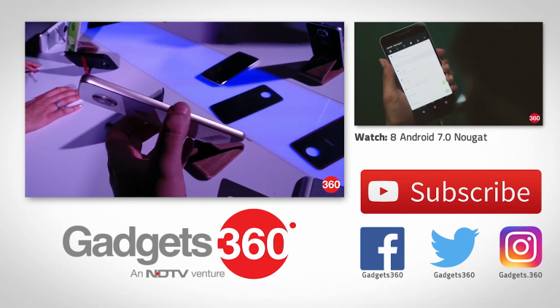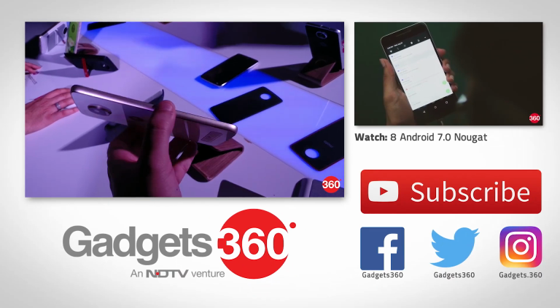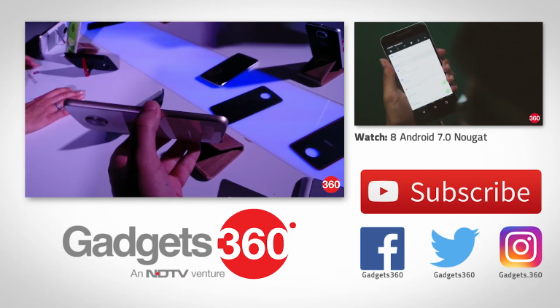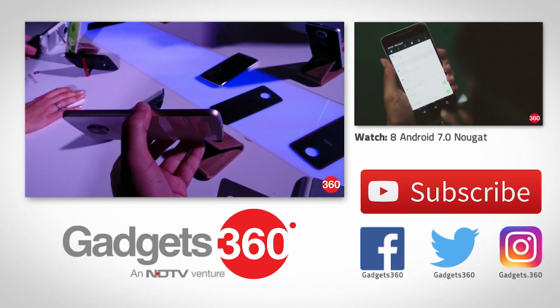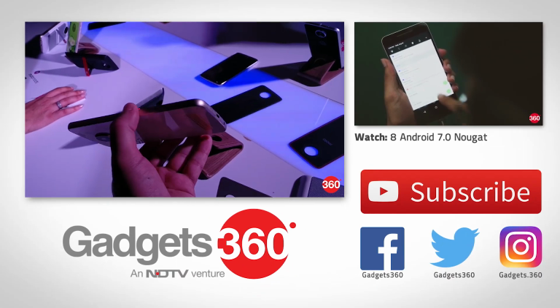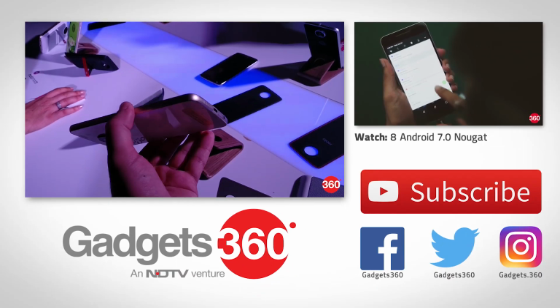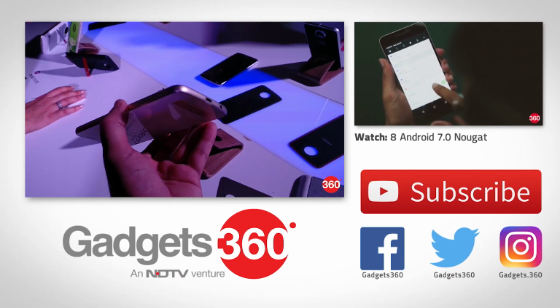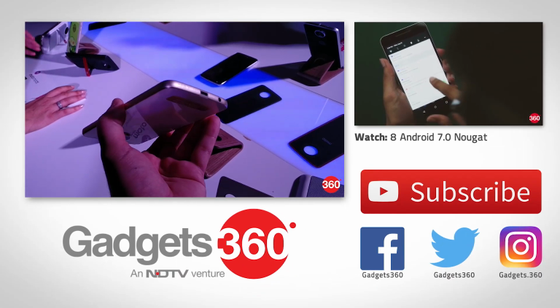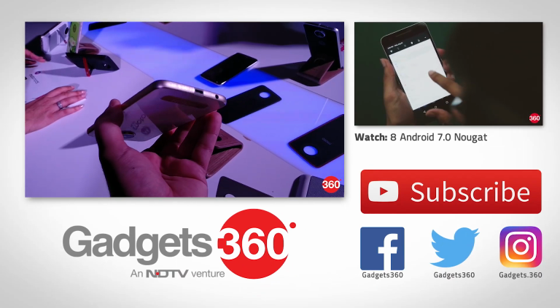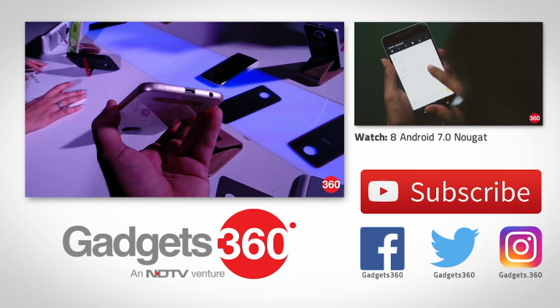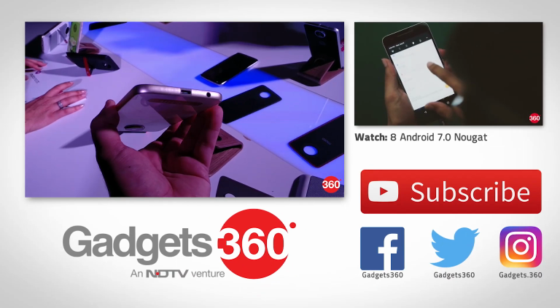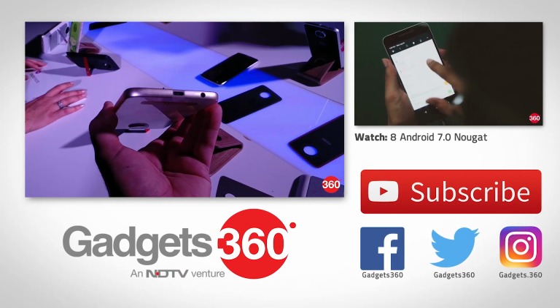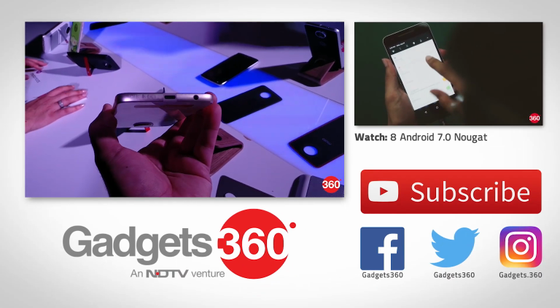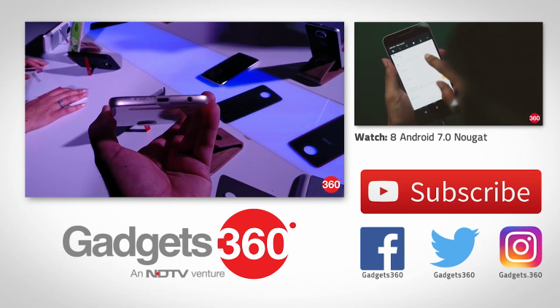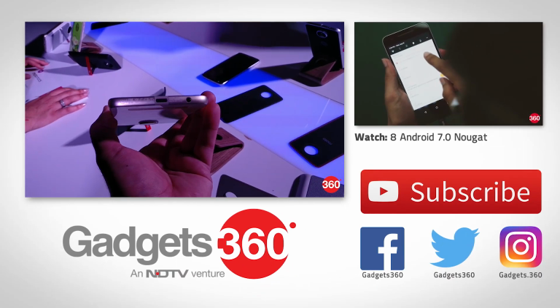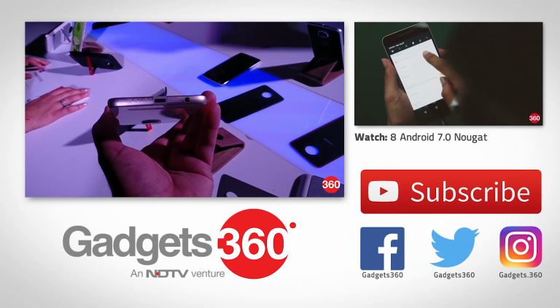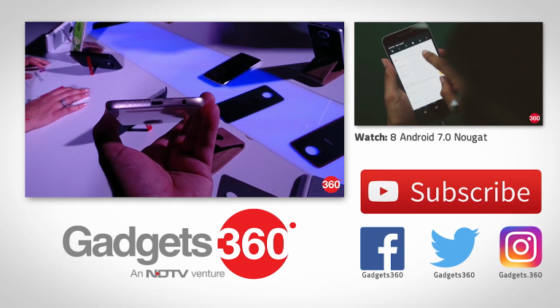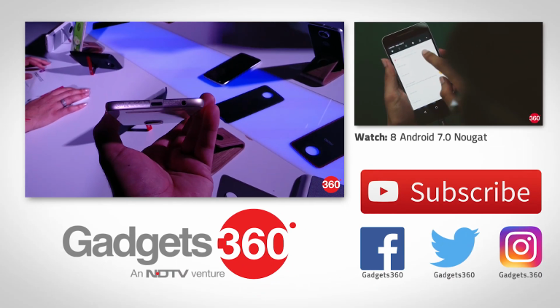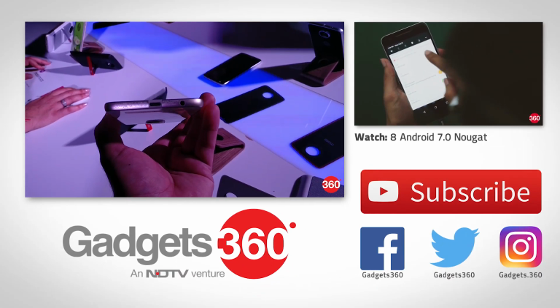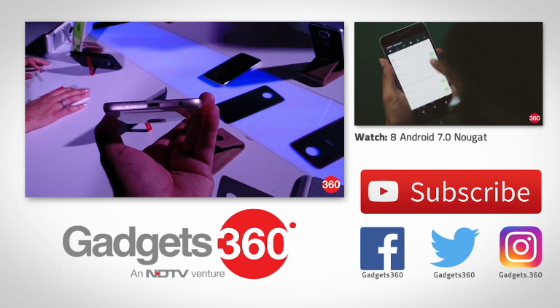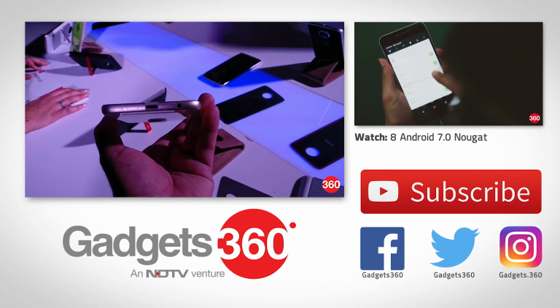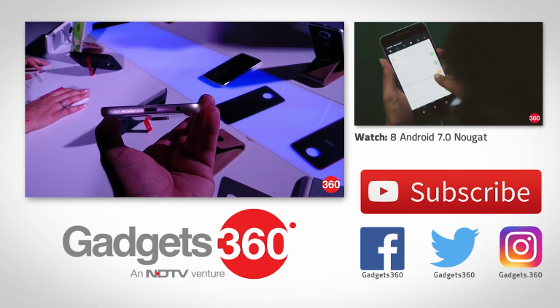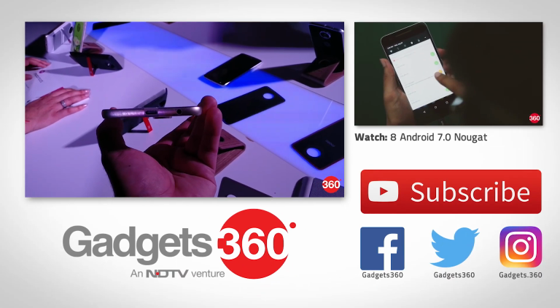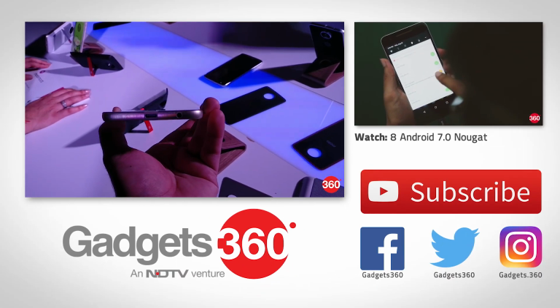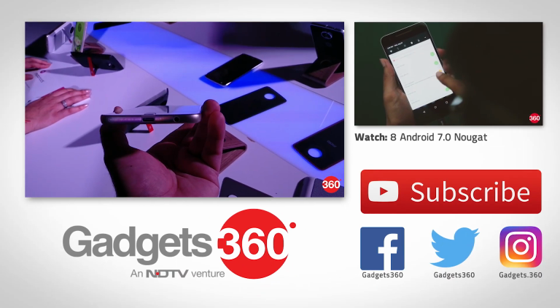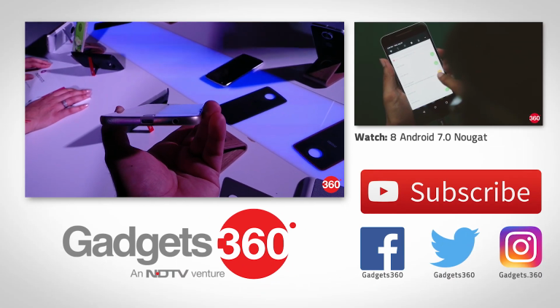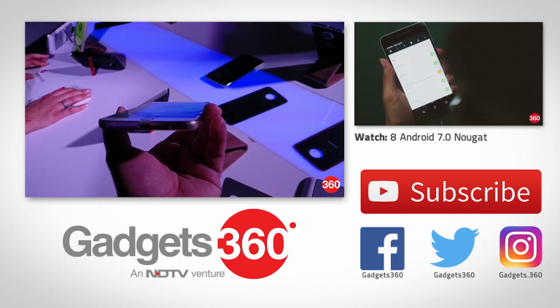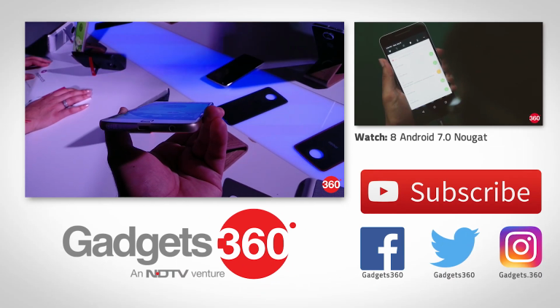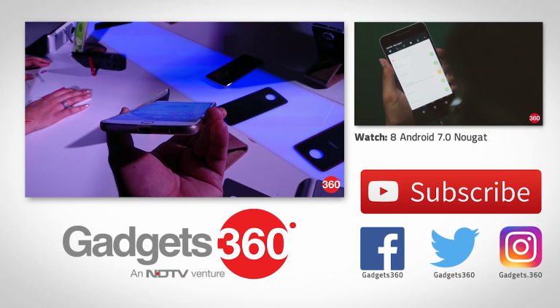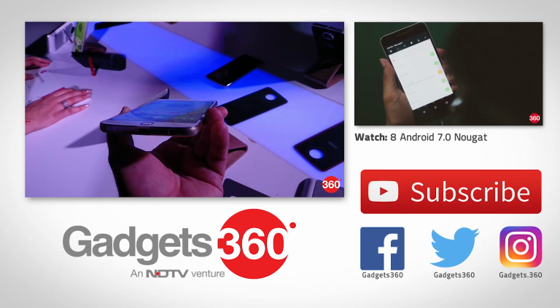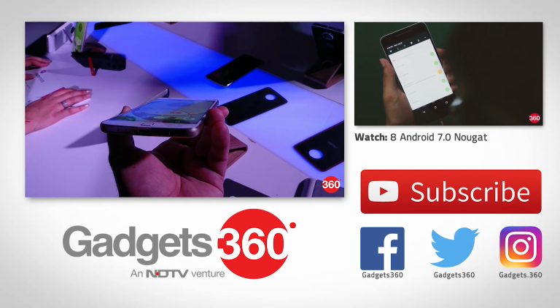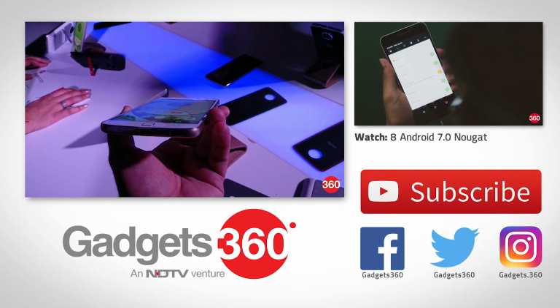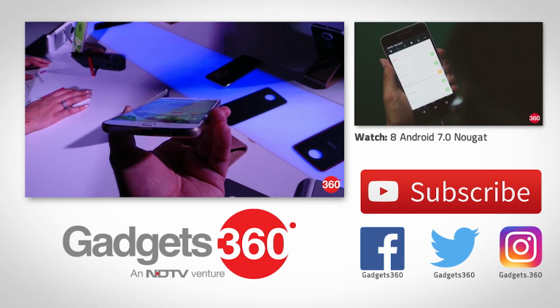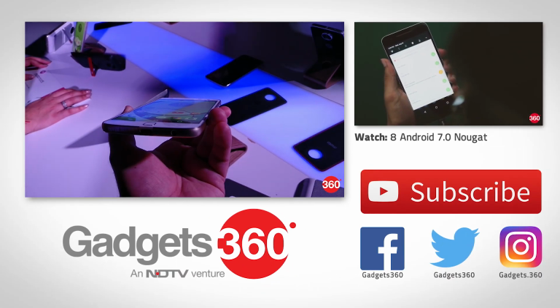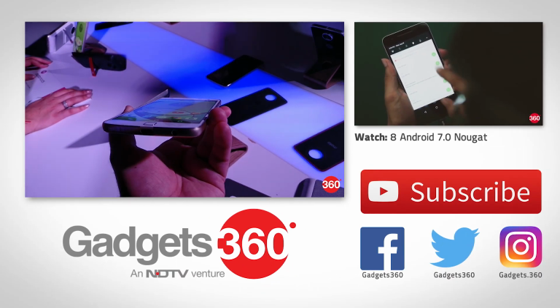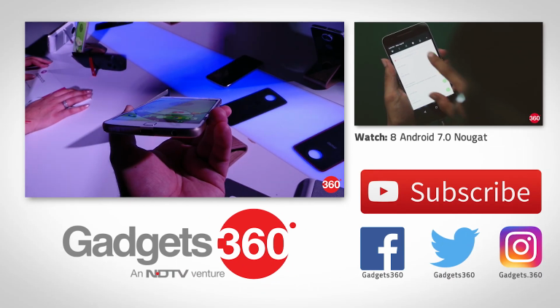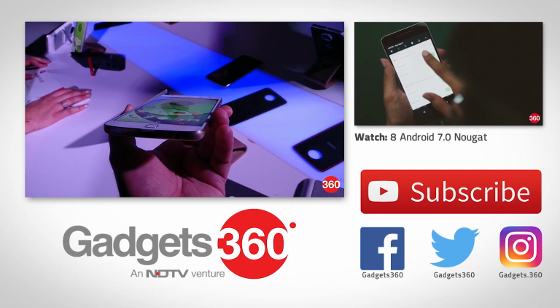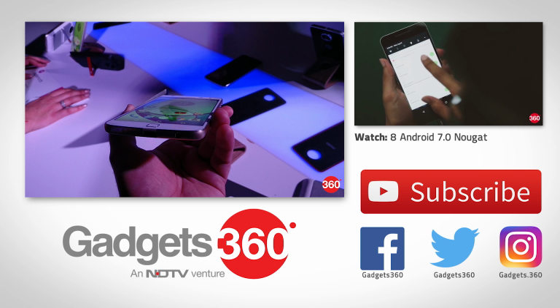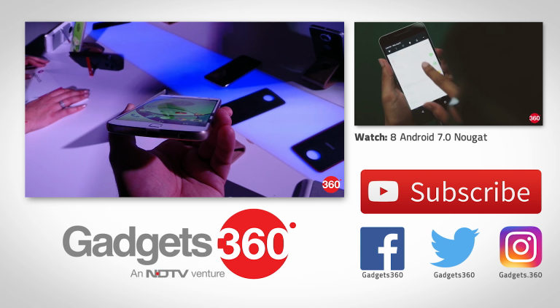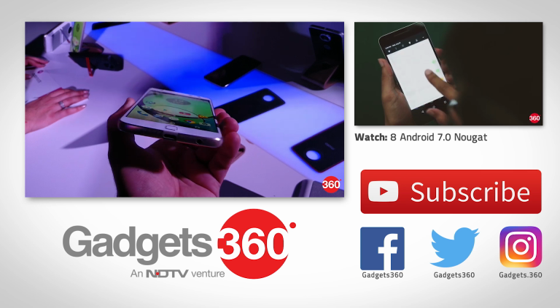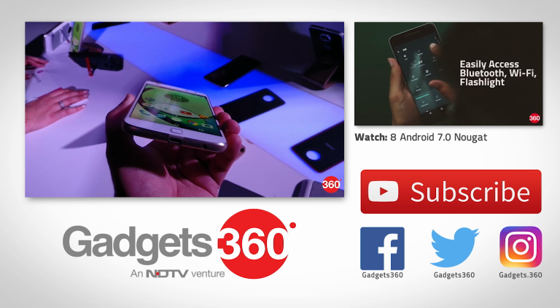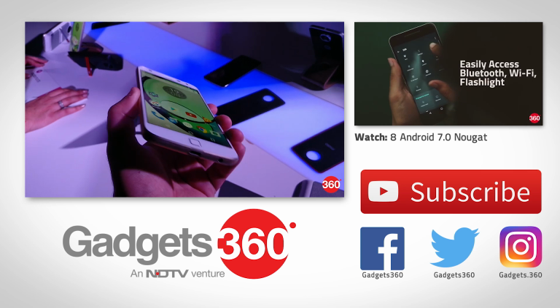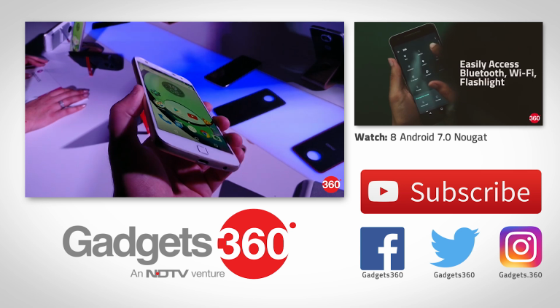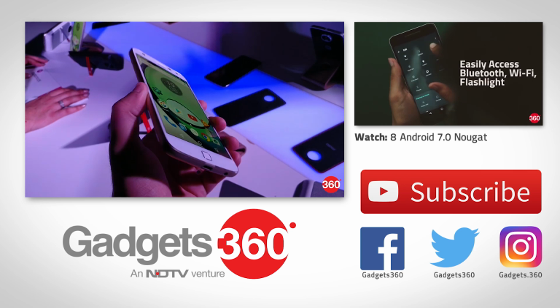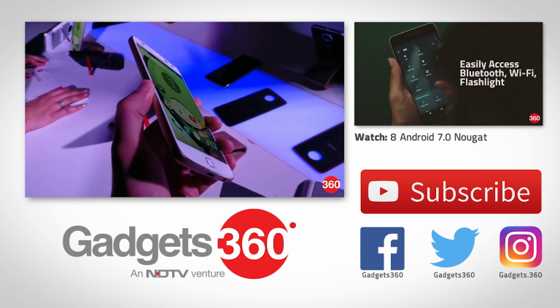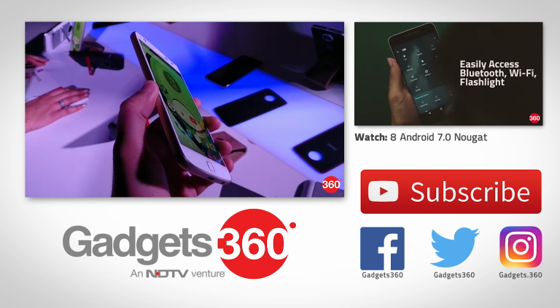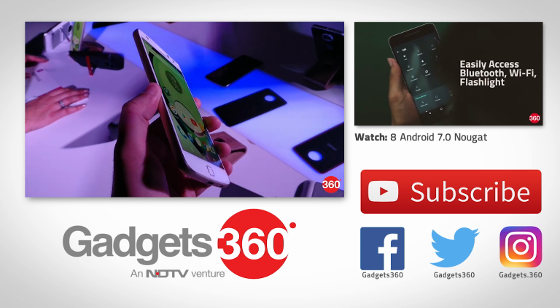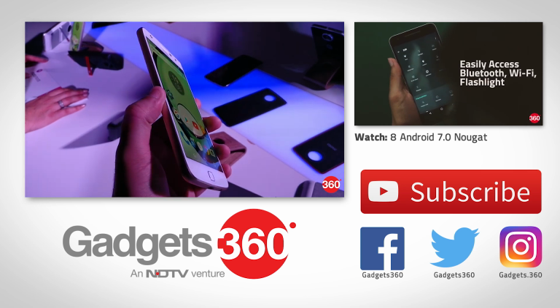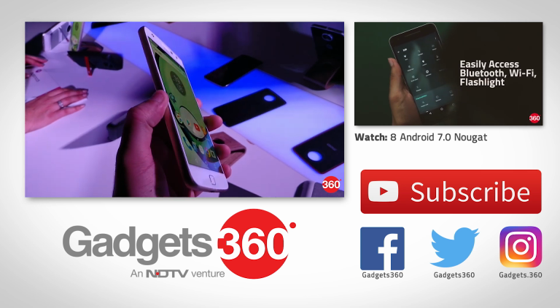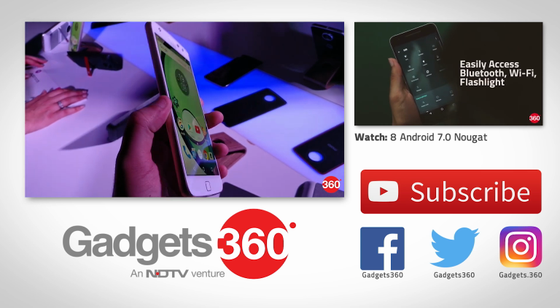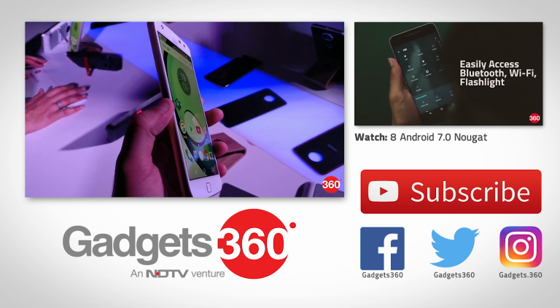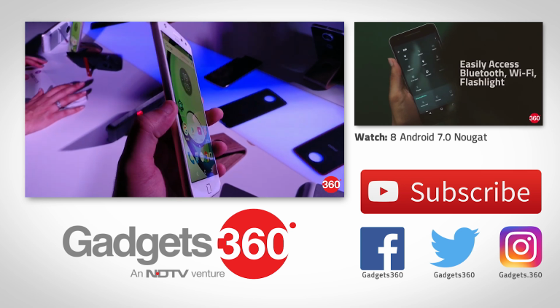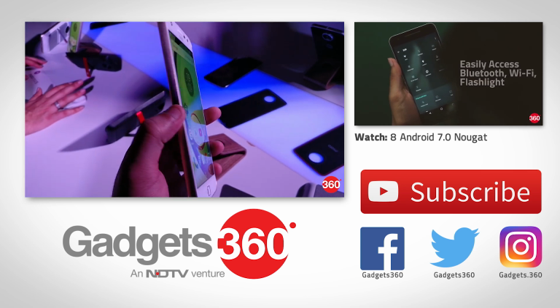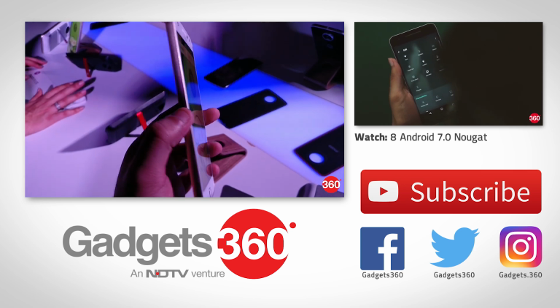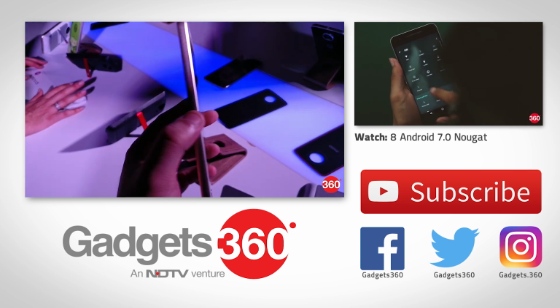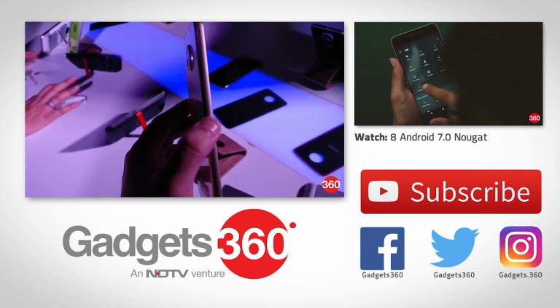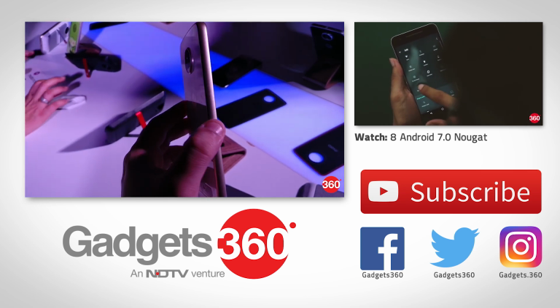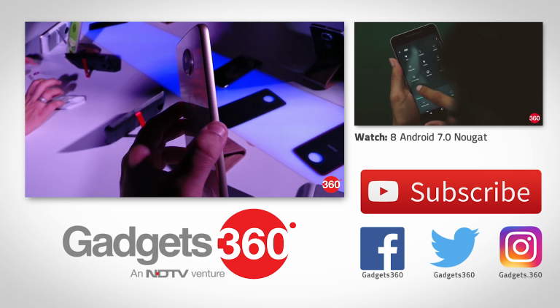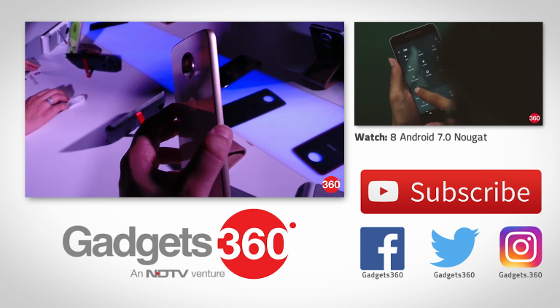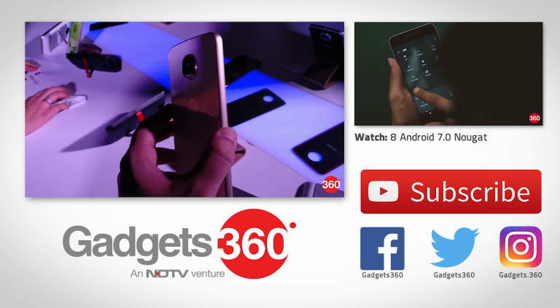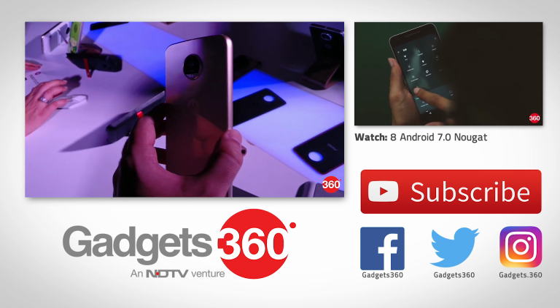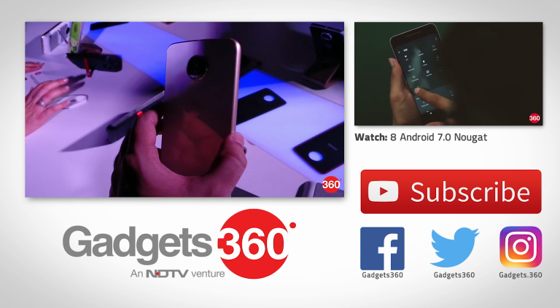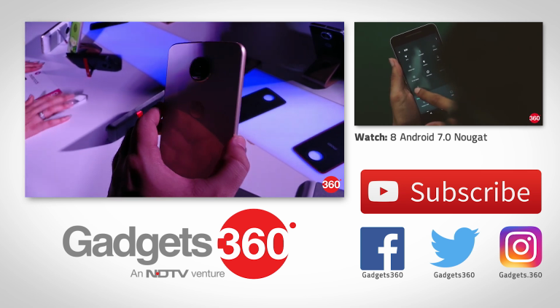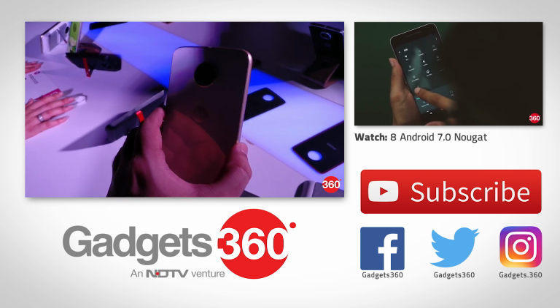So that is a quick look at Motorola's new Moto Mods. Give us a thumbs up, subscribe to us, and follow us on Twitter, Facebook, and Instagram.